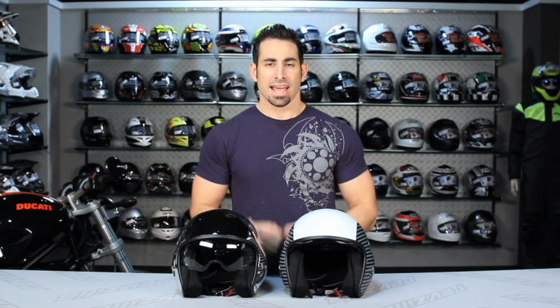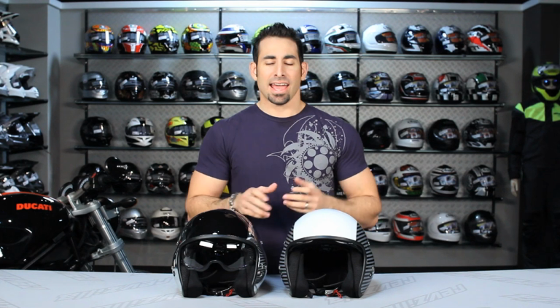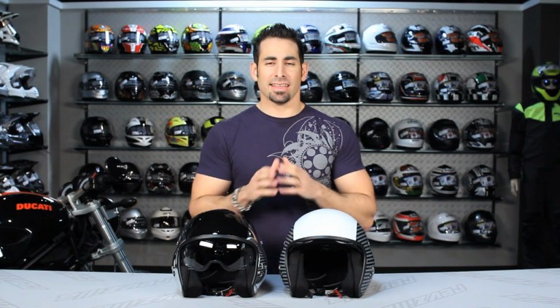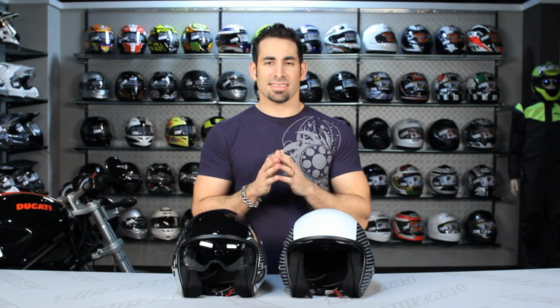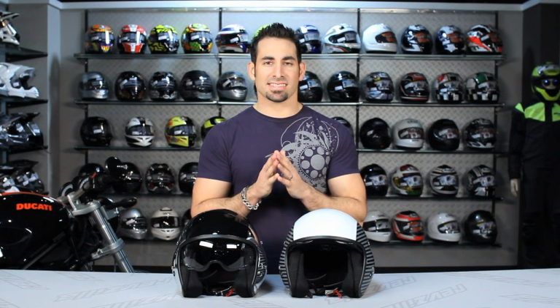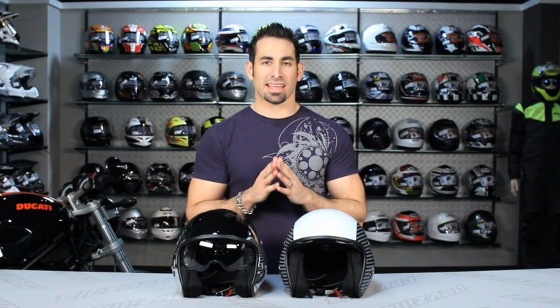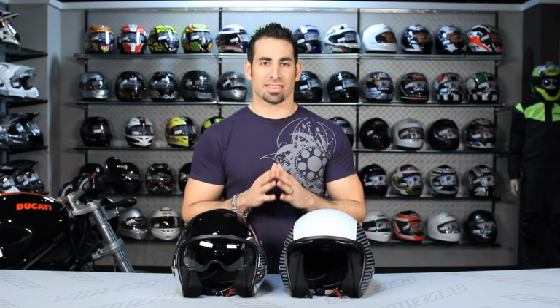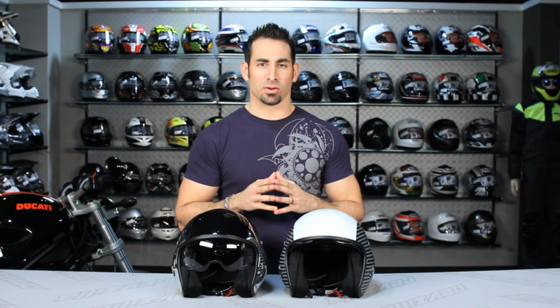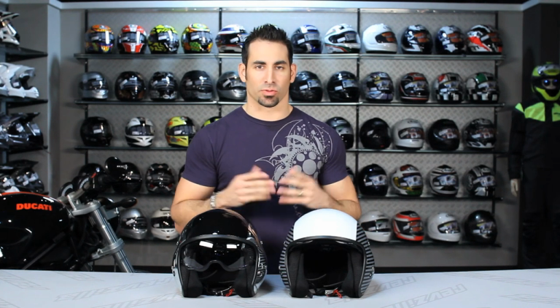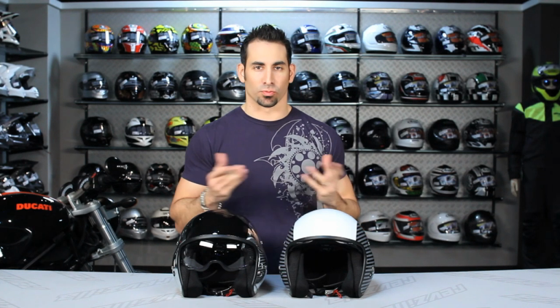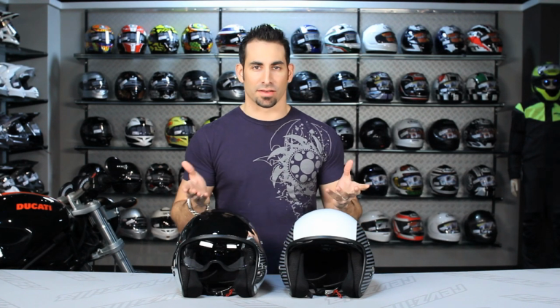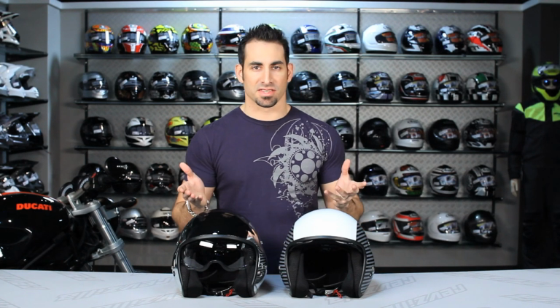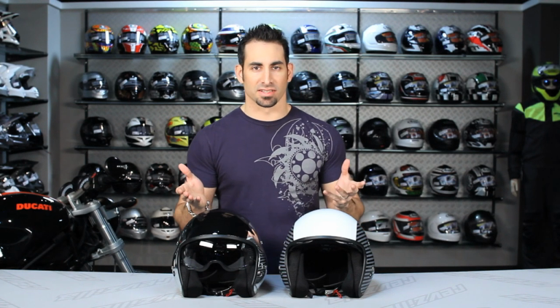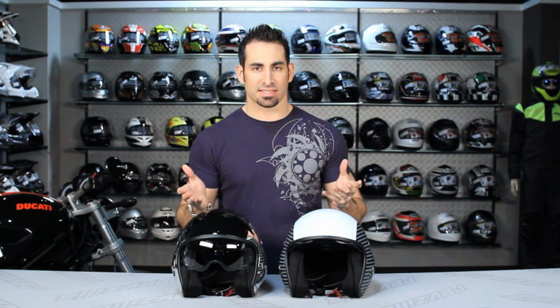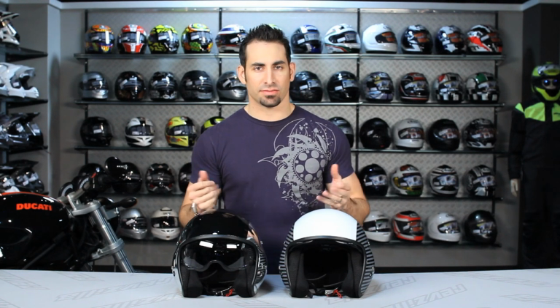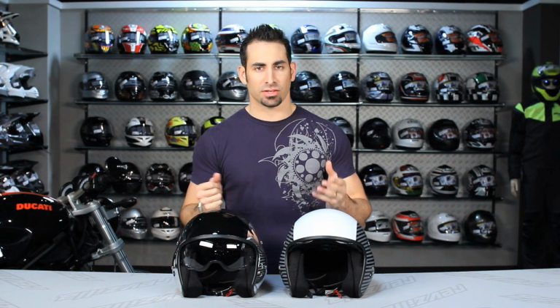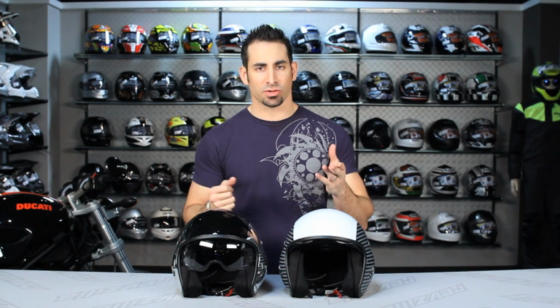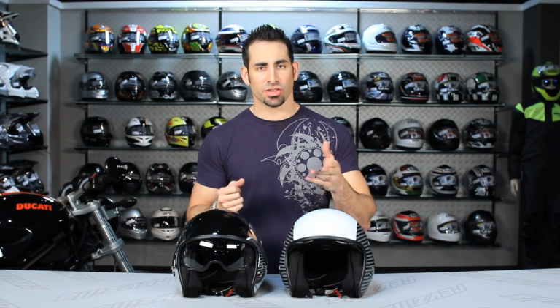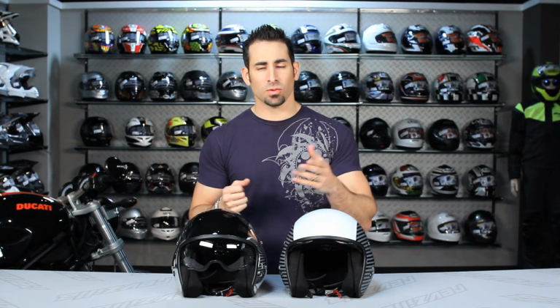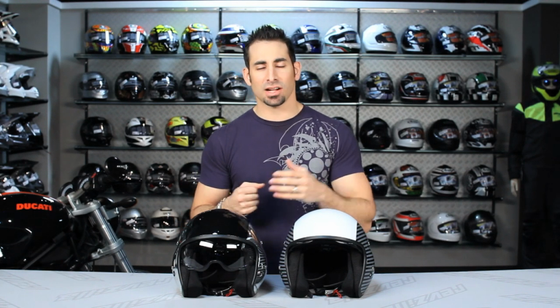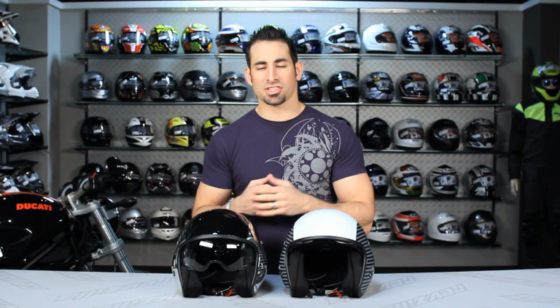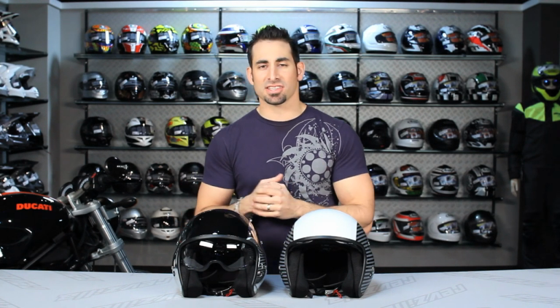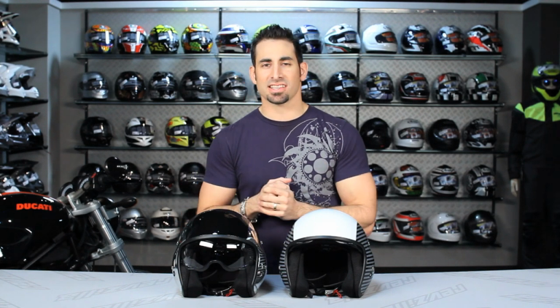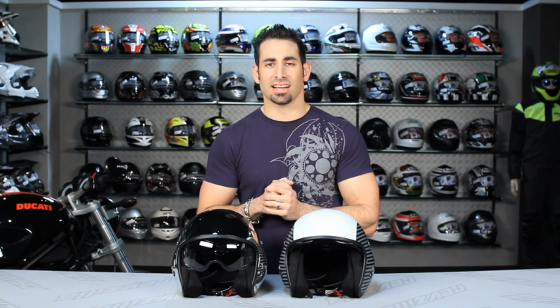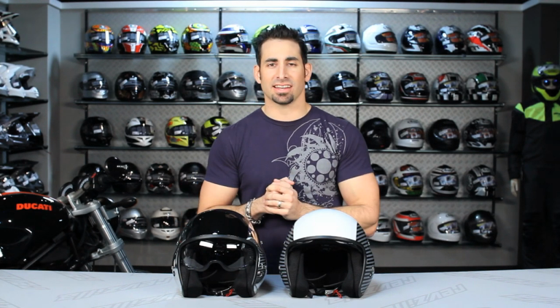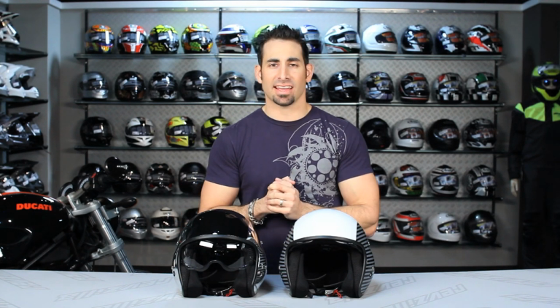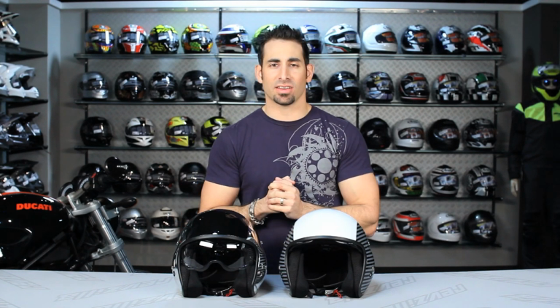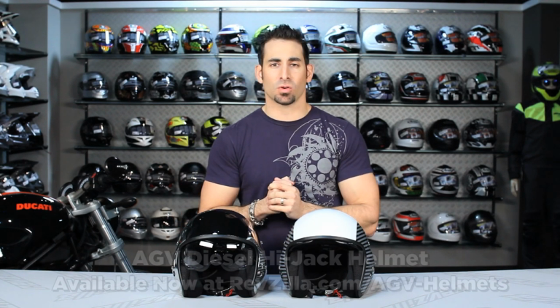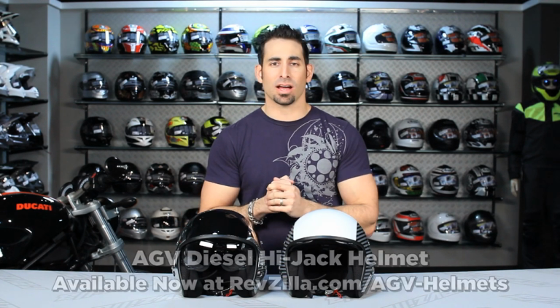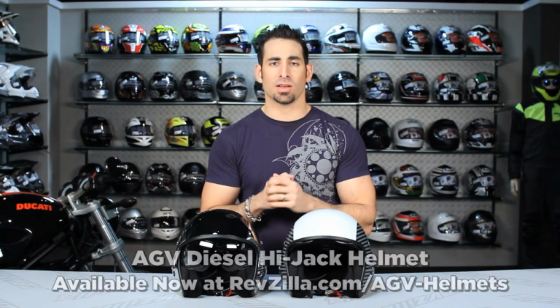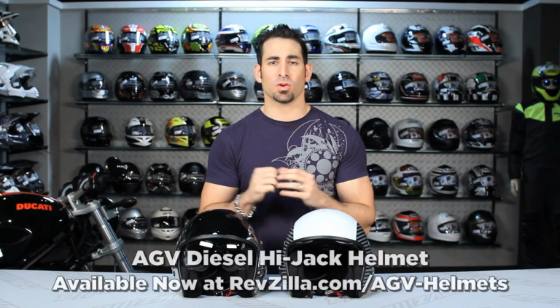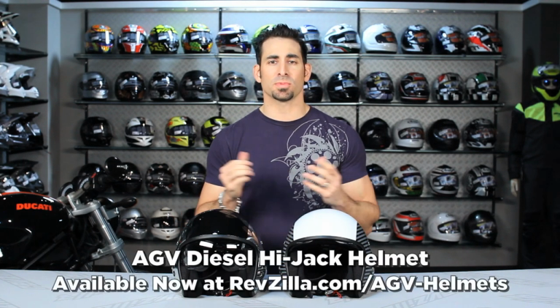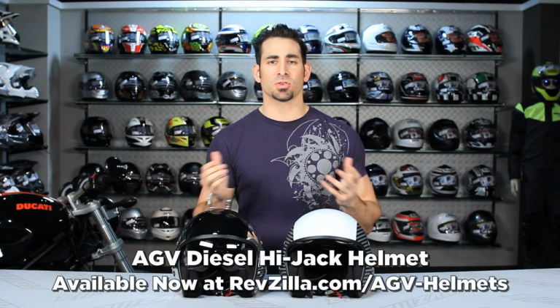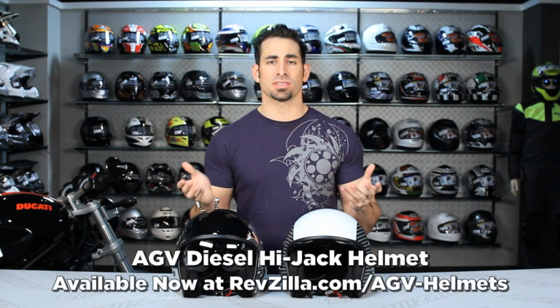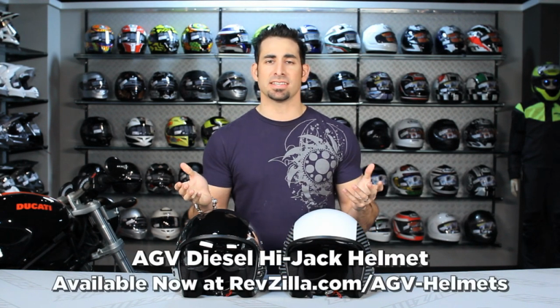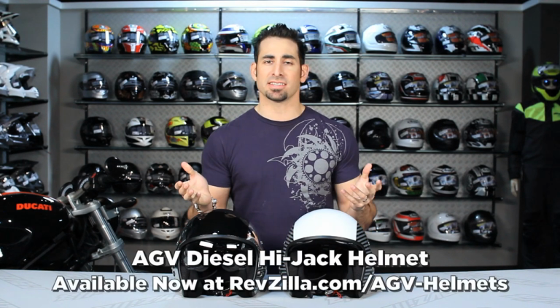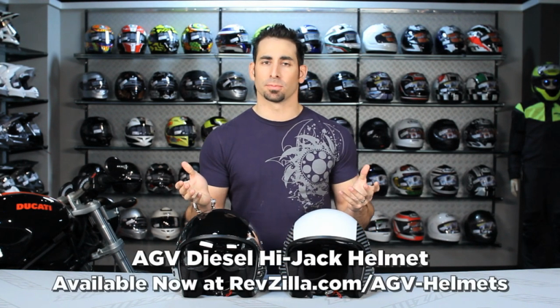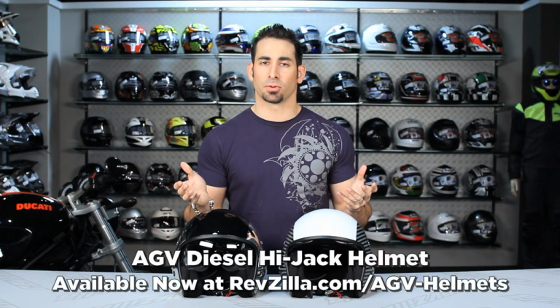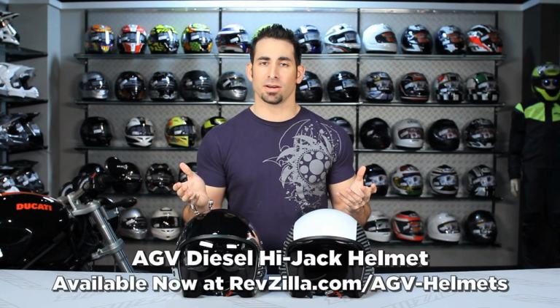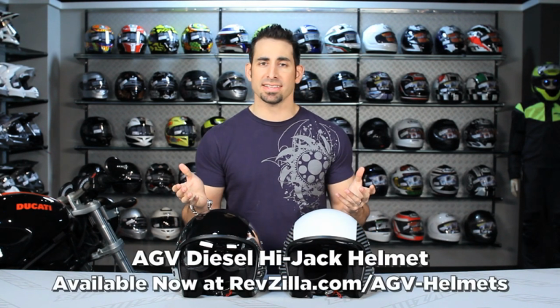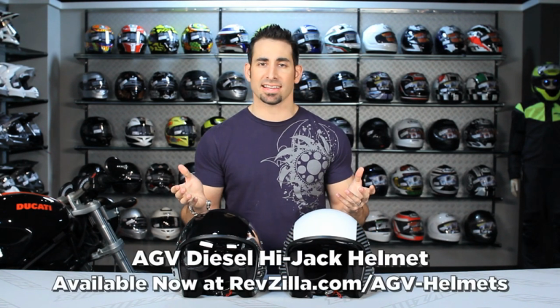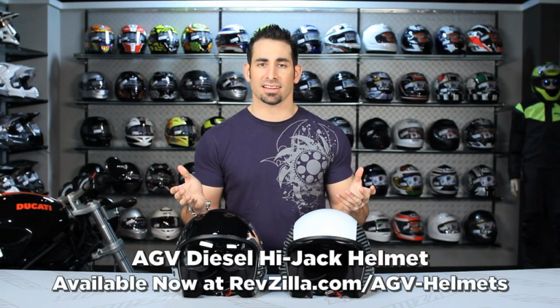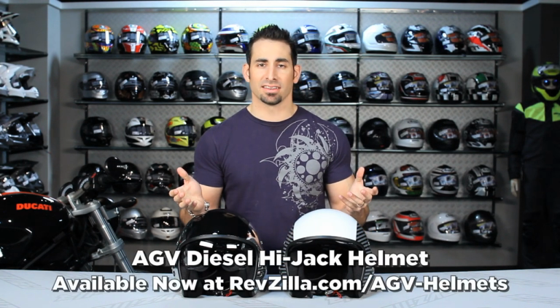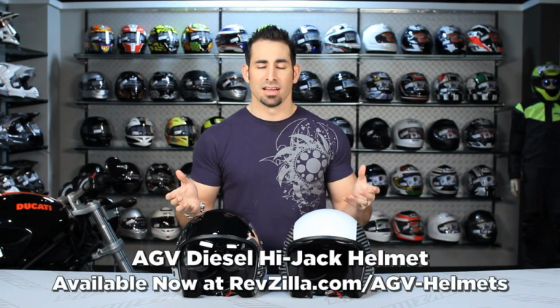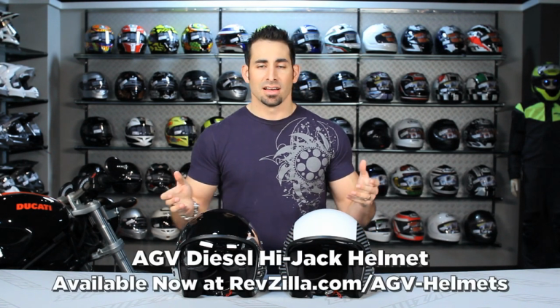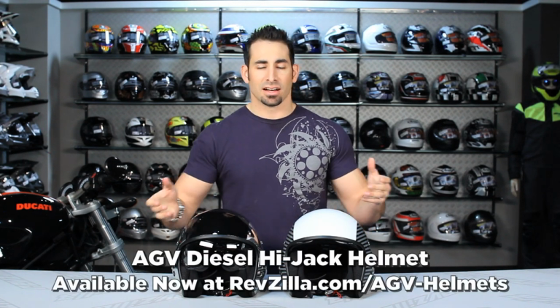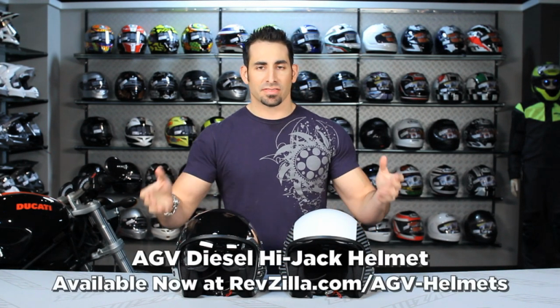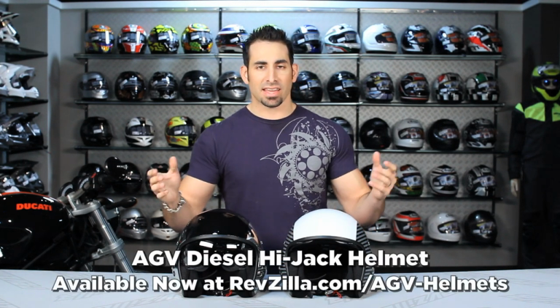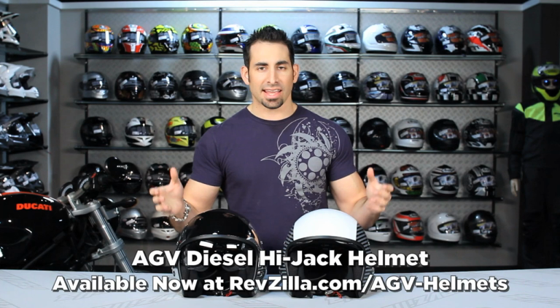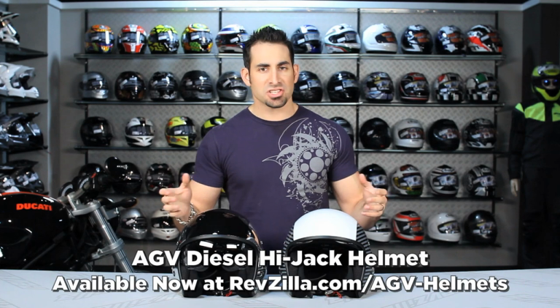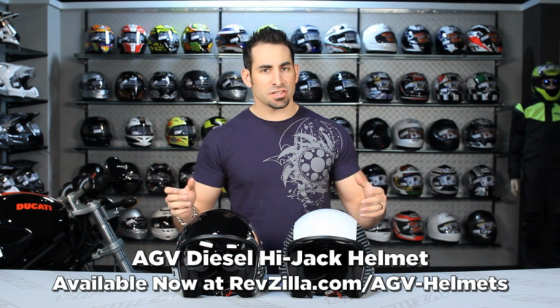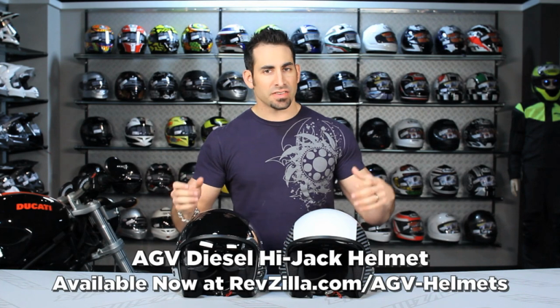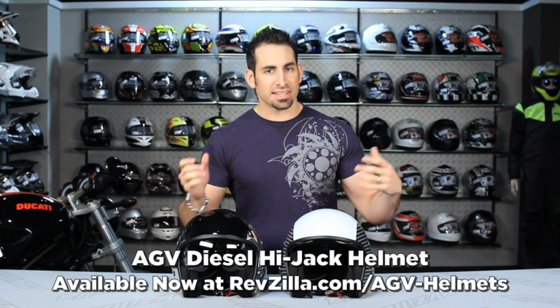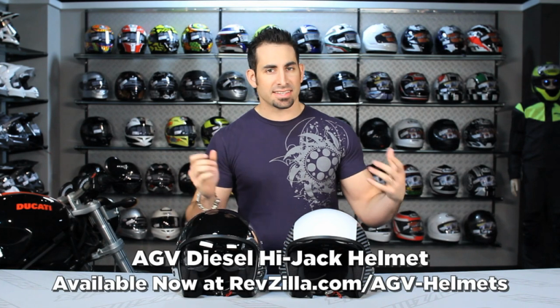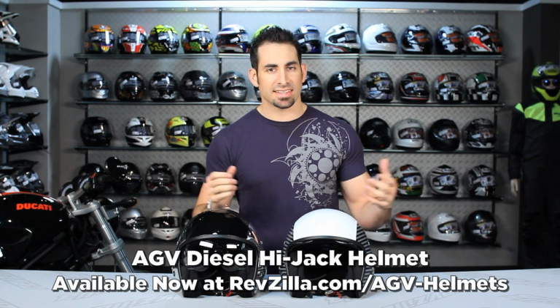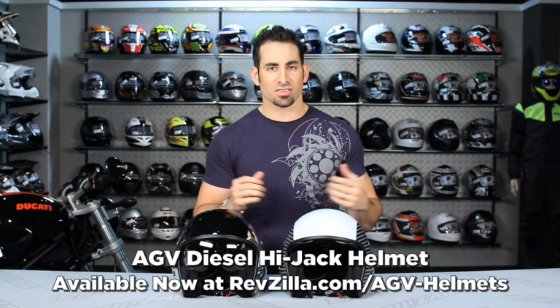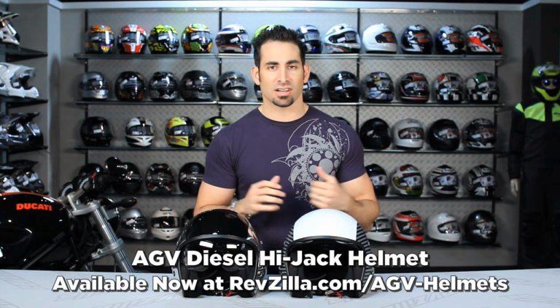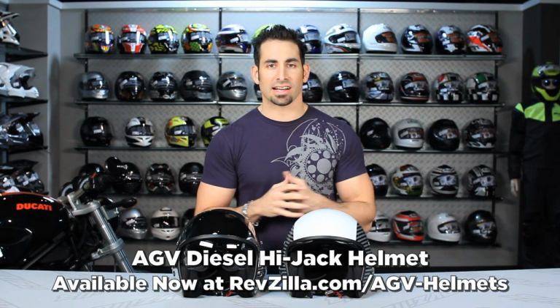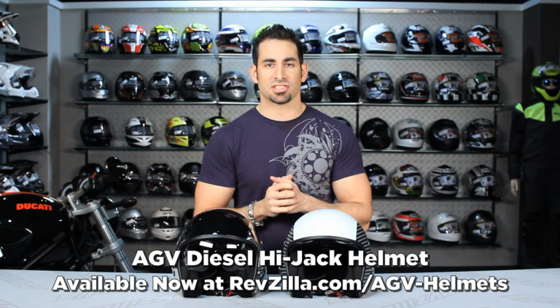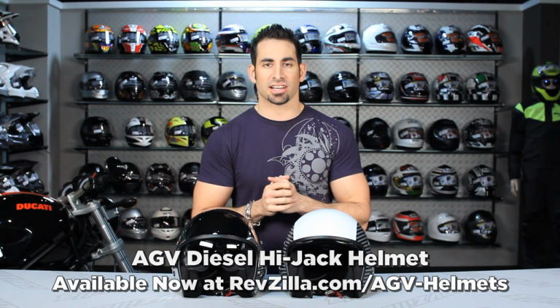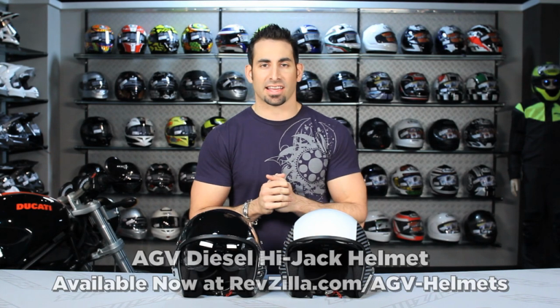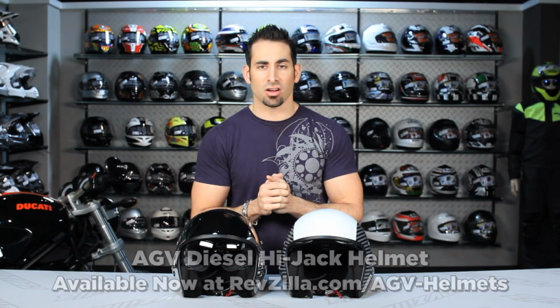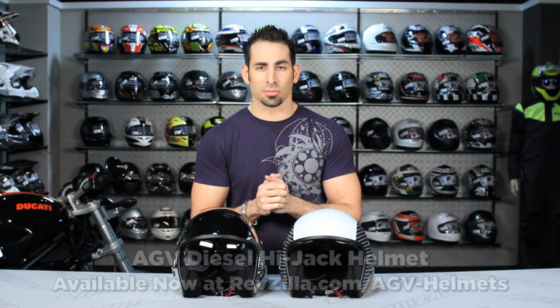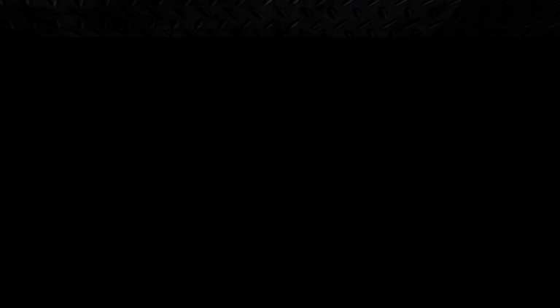Hey, this is Anthony with RevZilla TV, where you can watch, decide, and ride. Welcome to our detailed breakdown of the AGV Diesel Hijack Helmet.